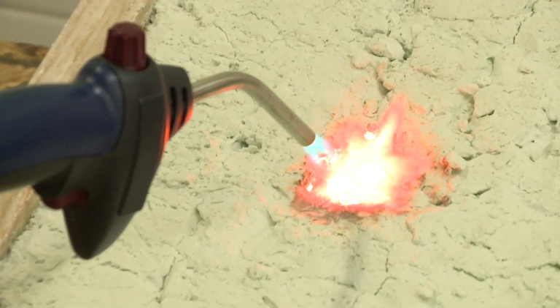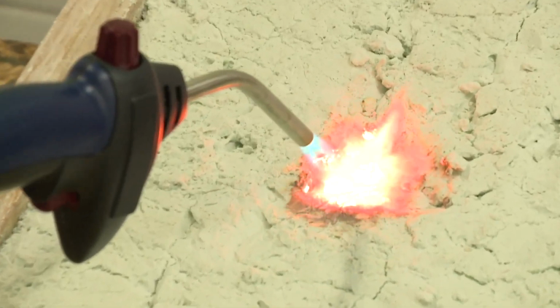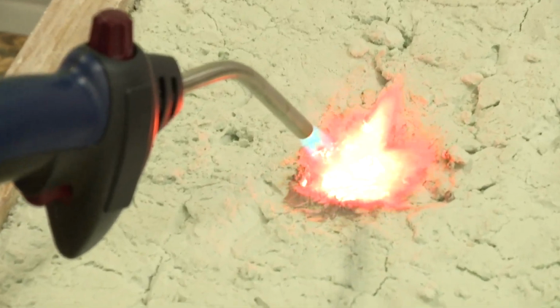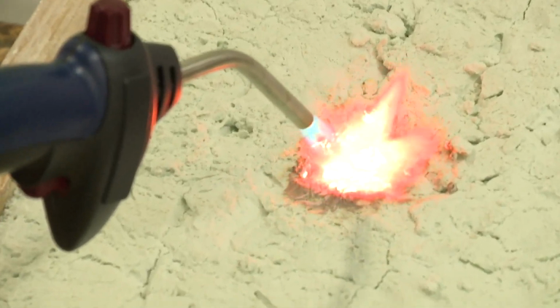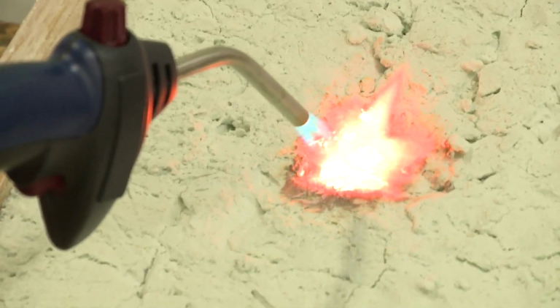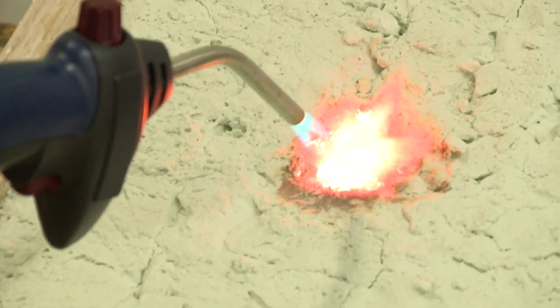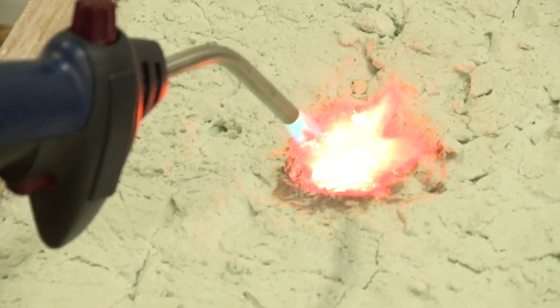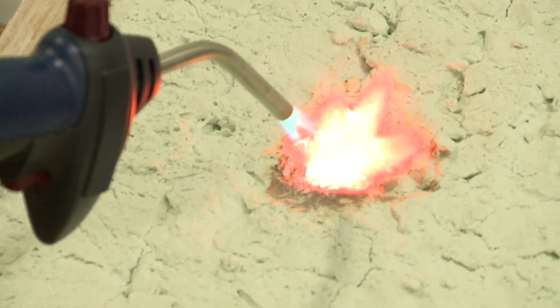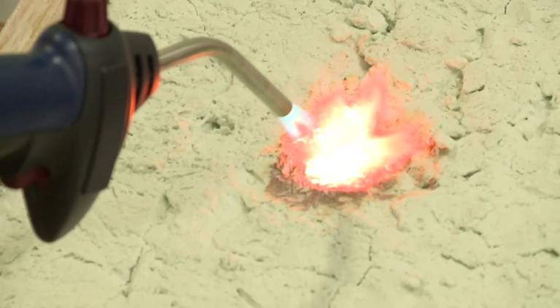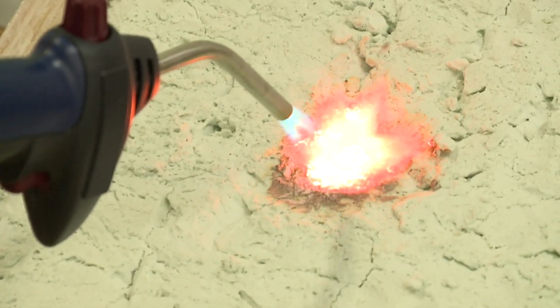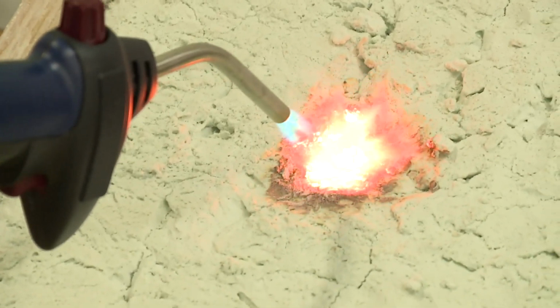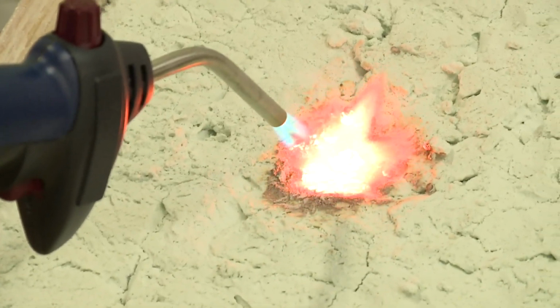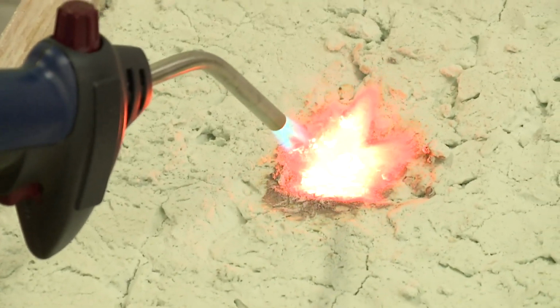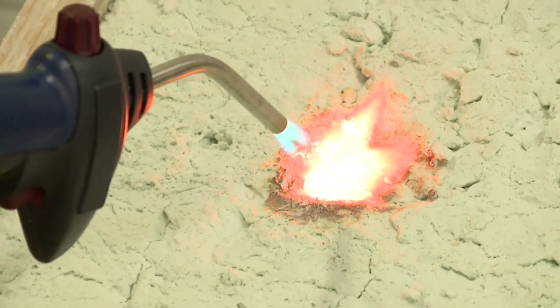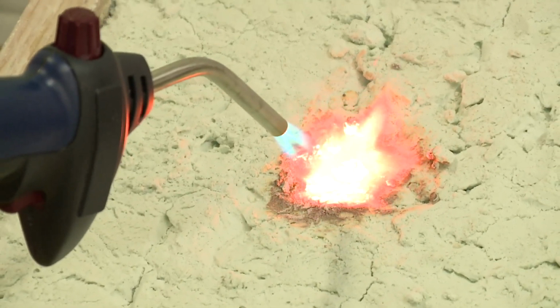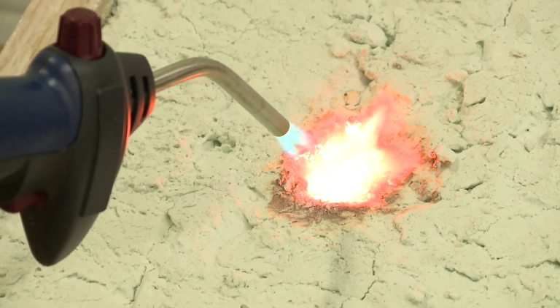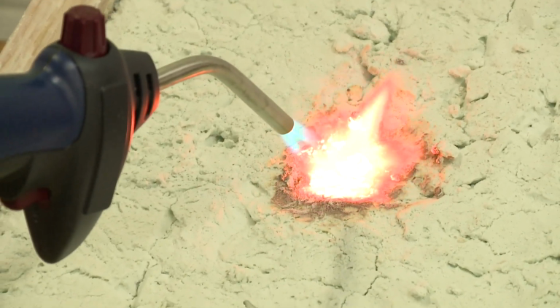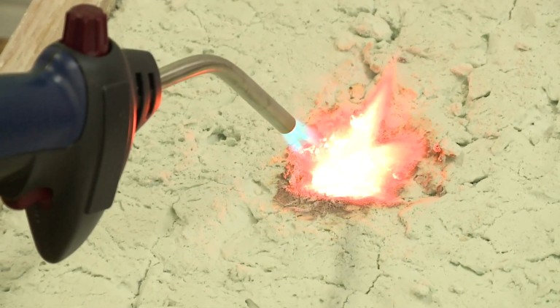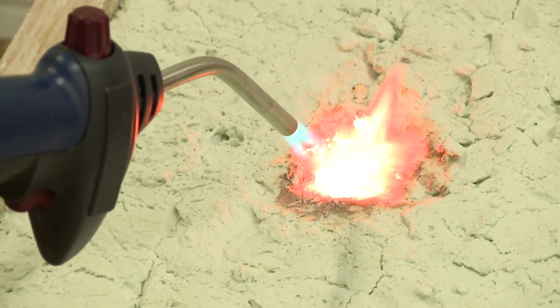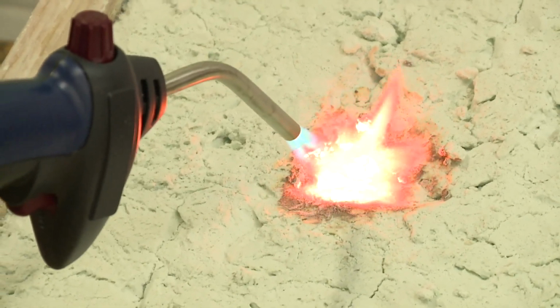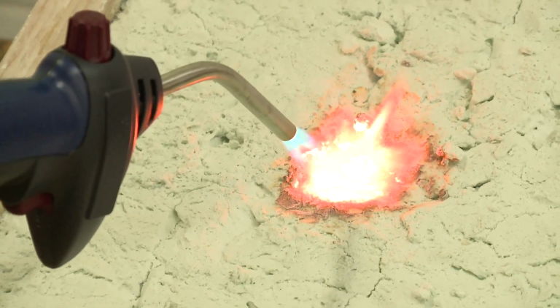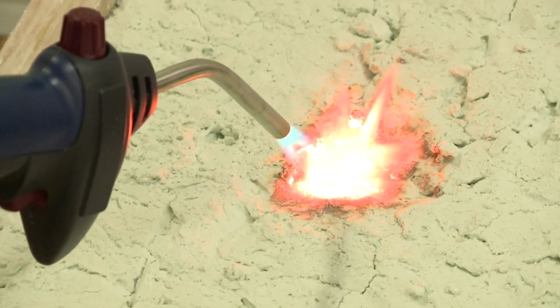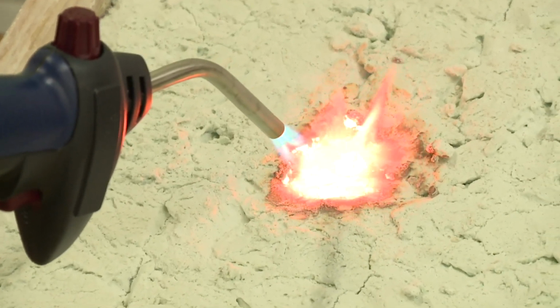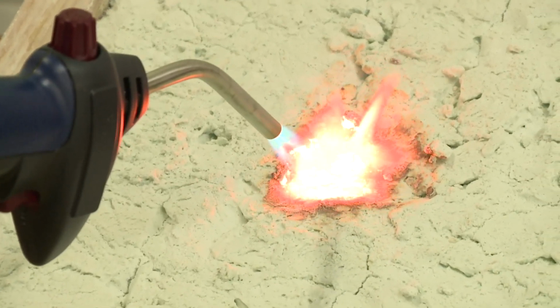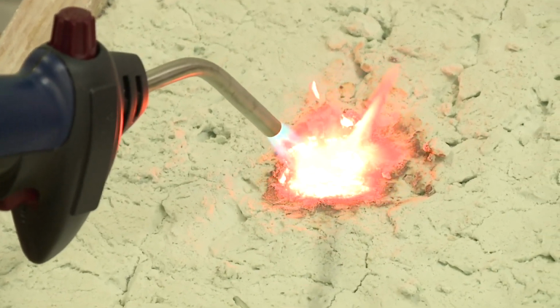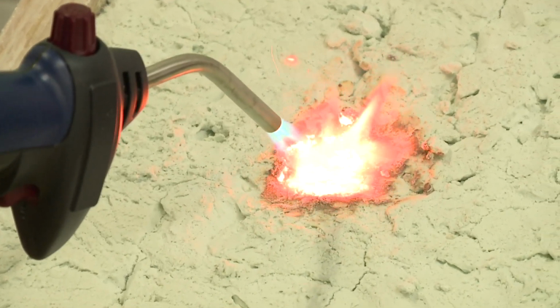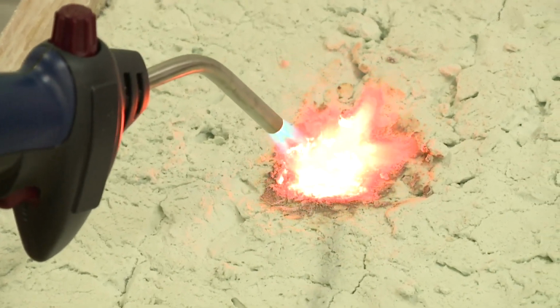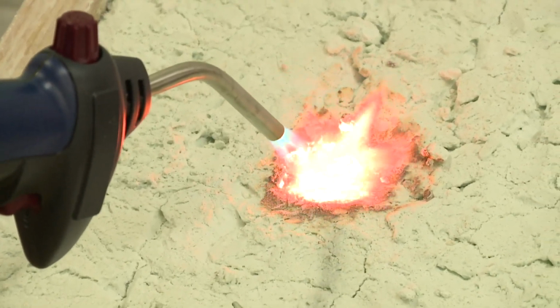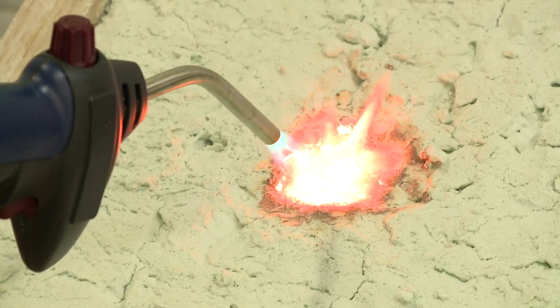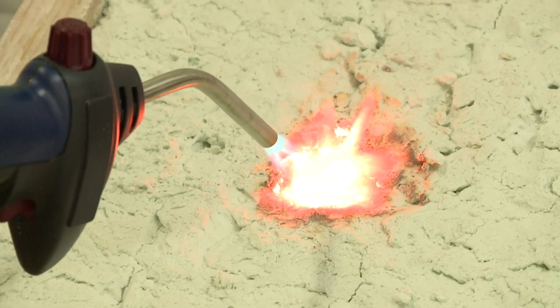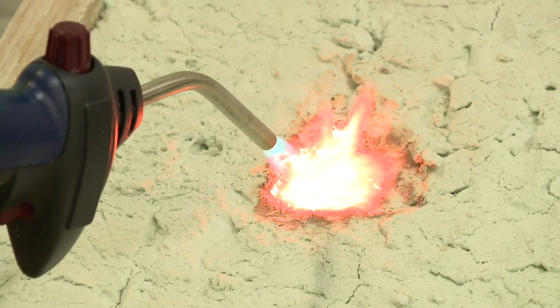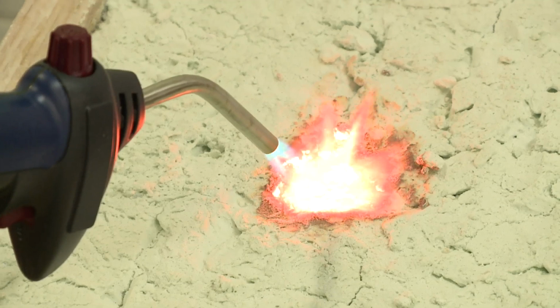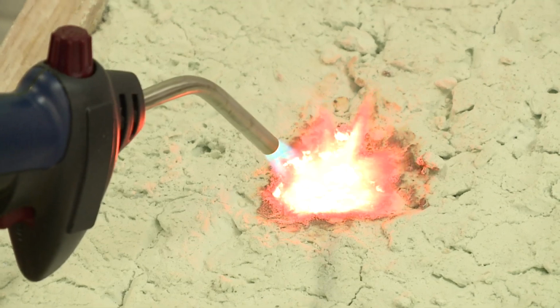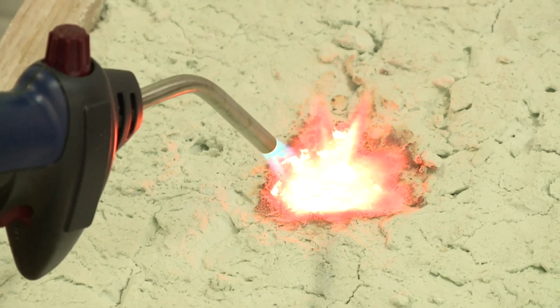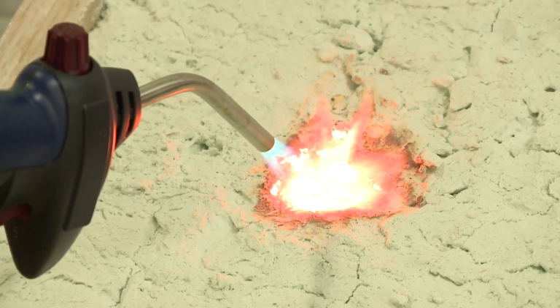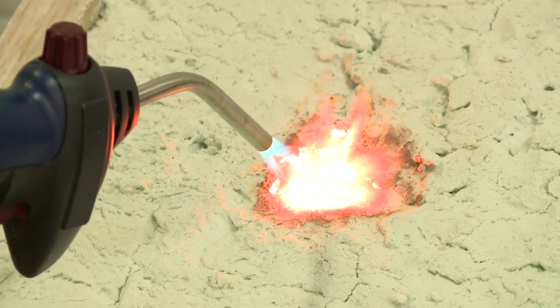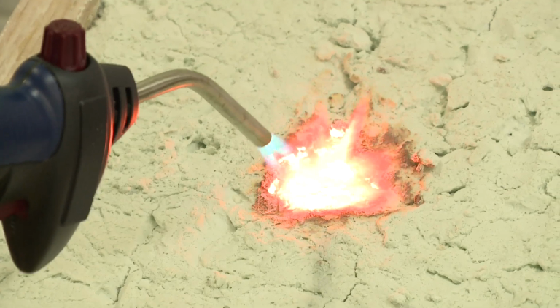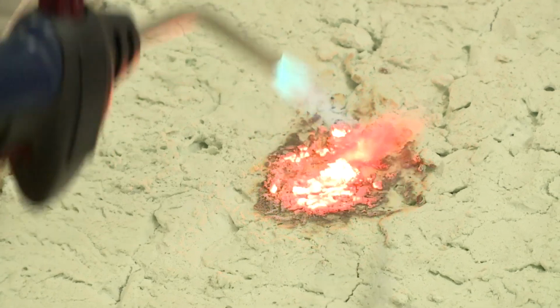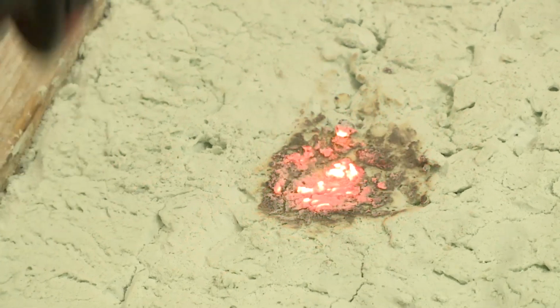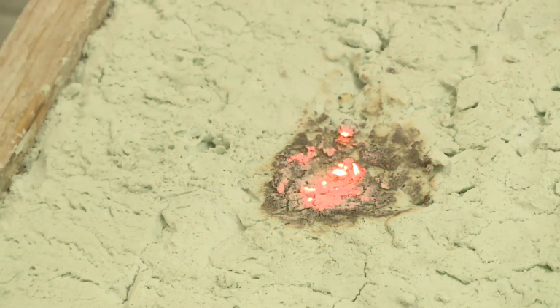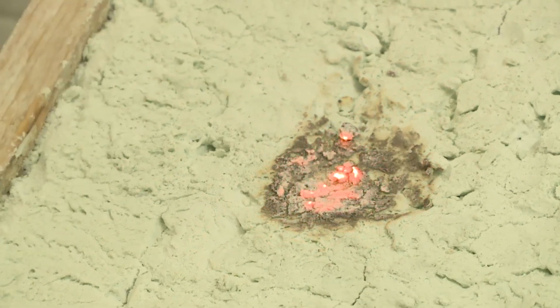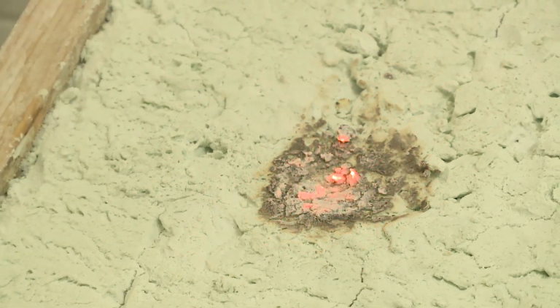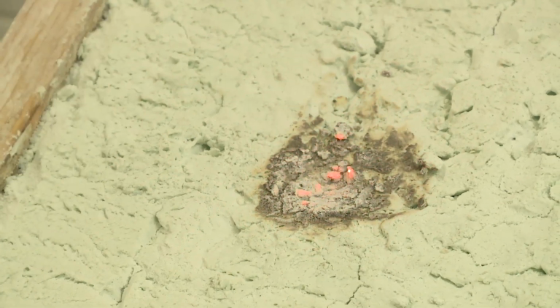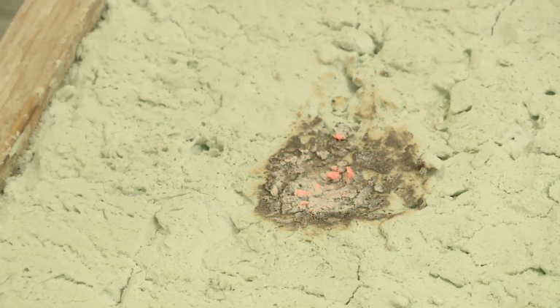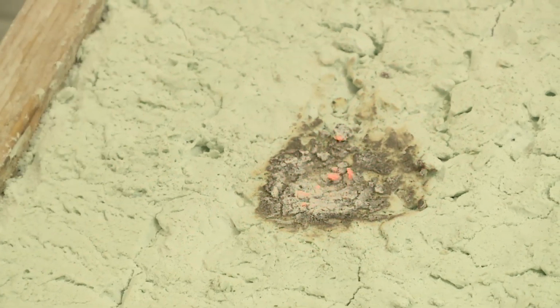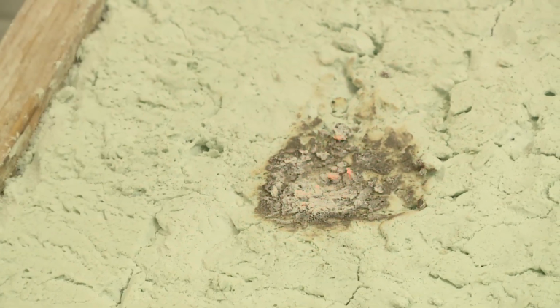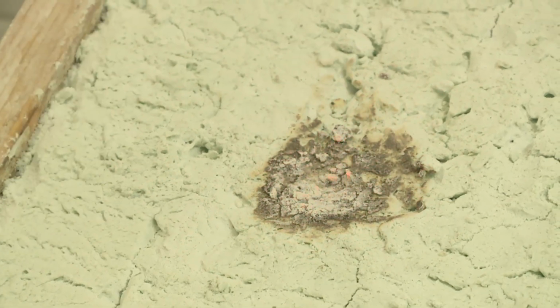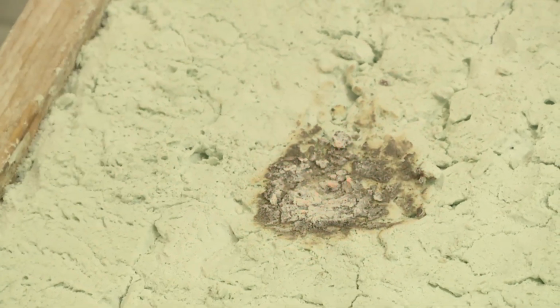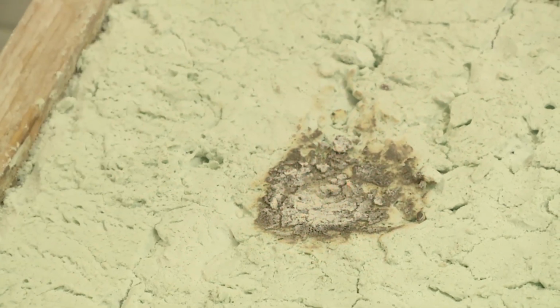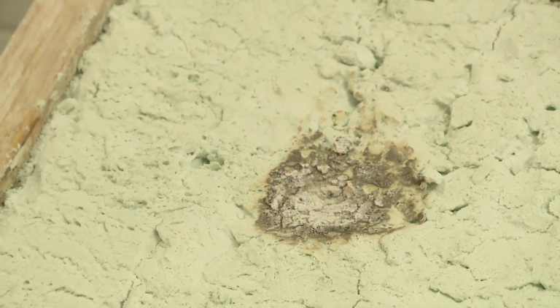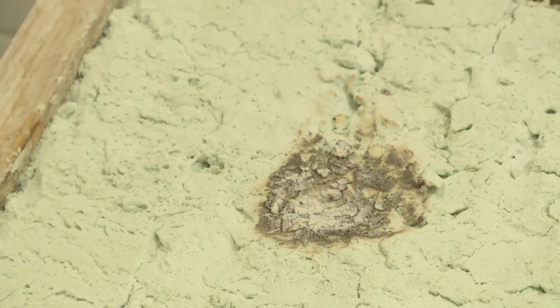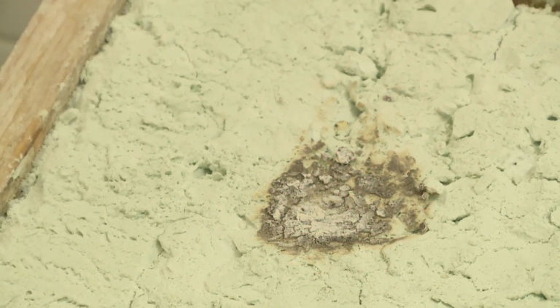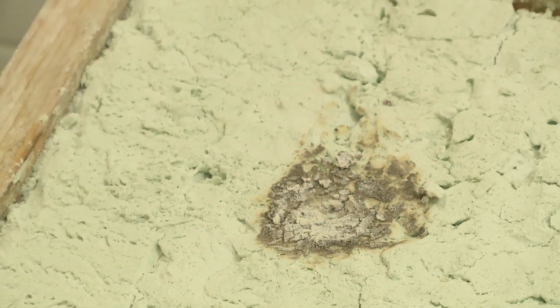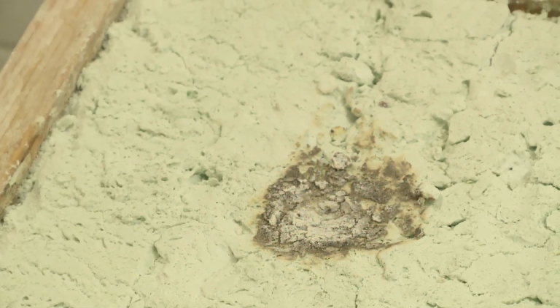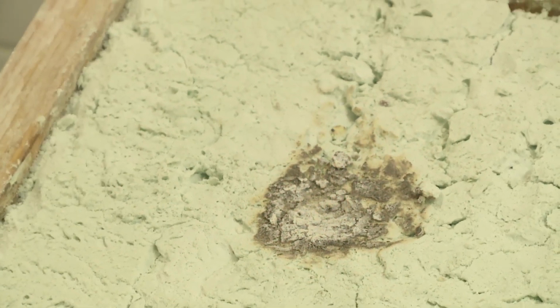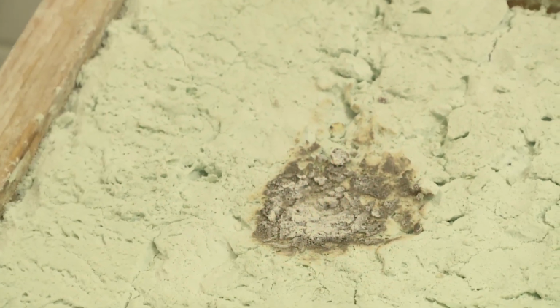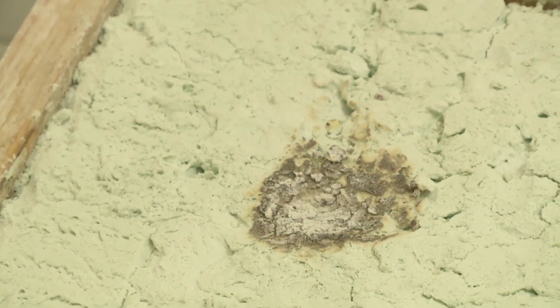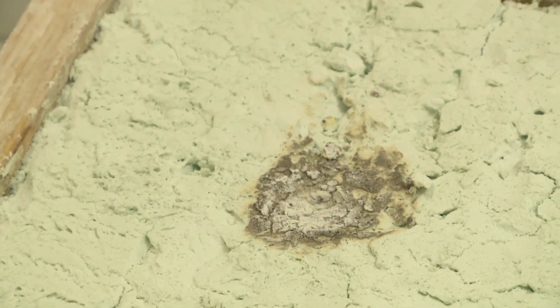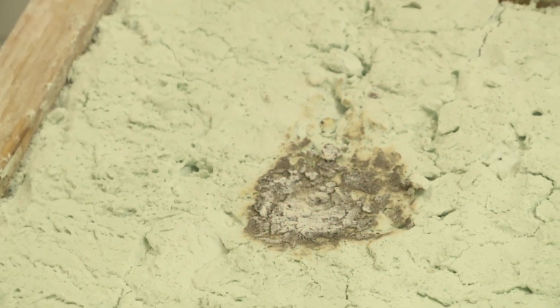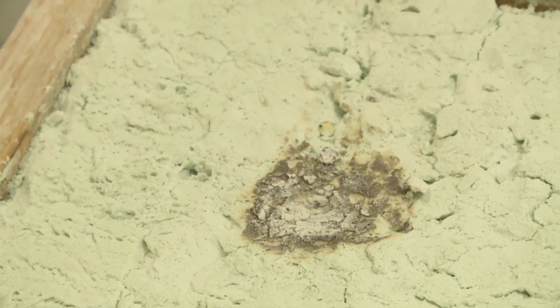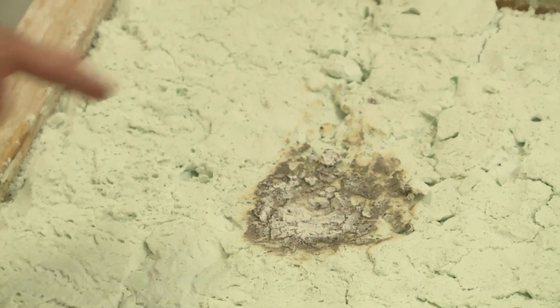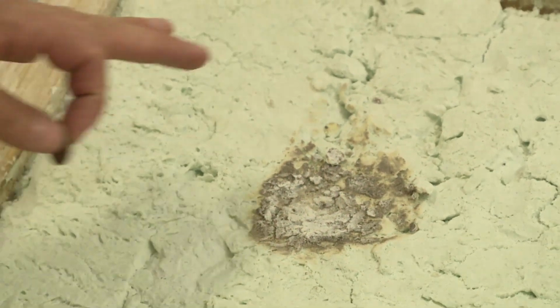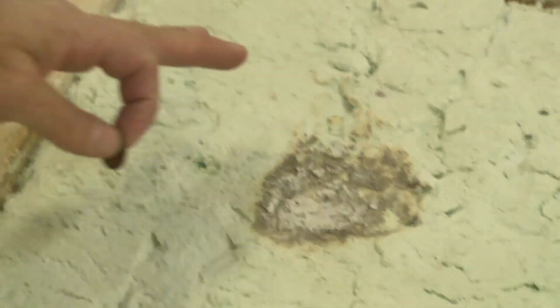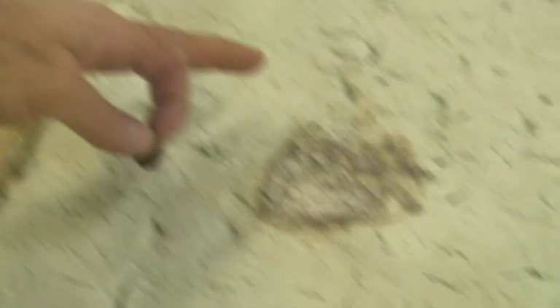Now let's check the aircrete — and you can see that nothing happens. The aircrete is not affected at all; none of it is melted away.